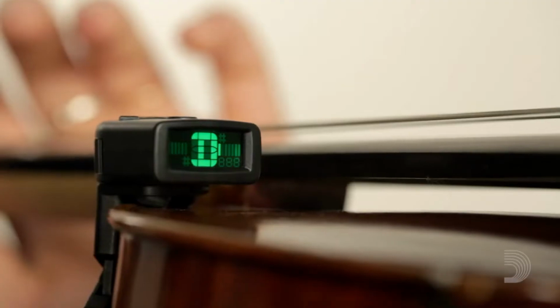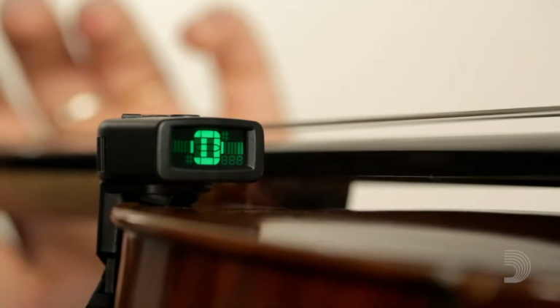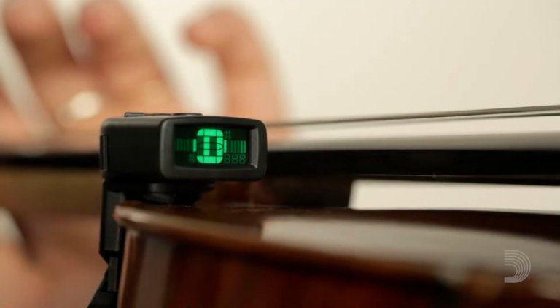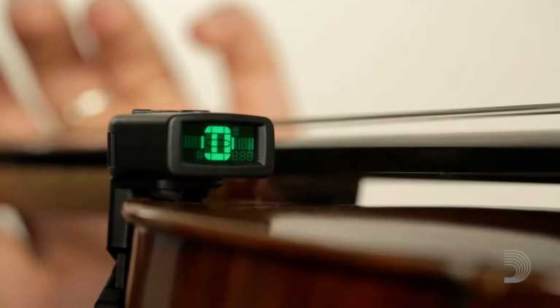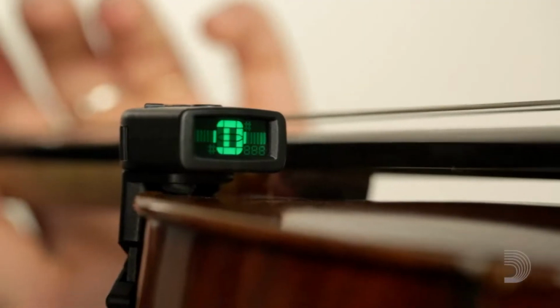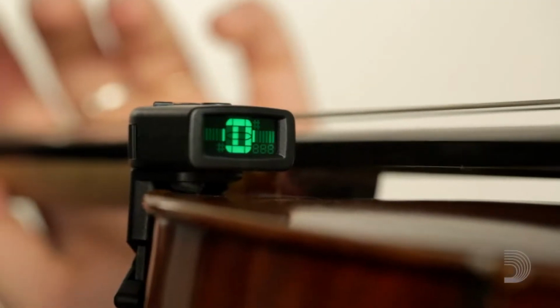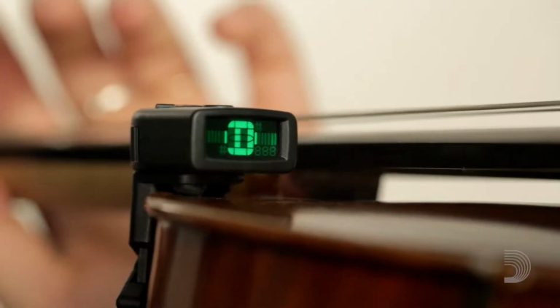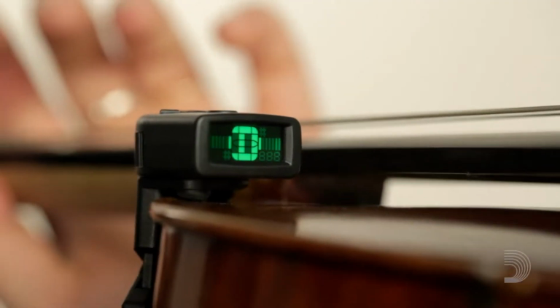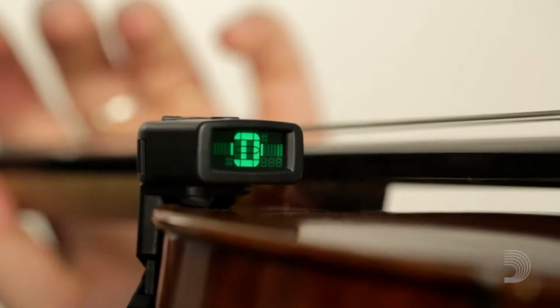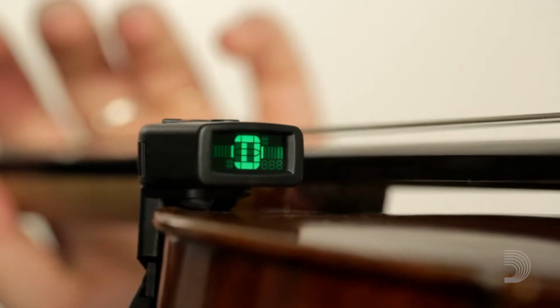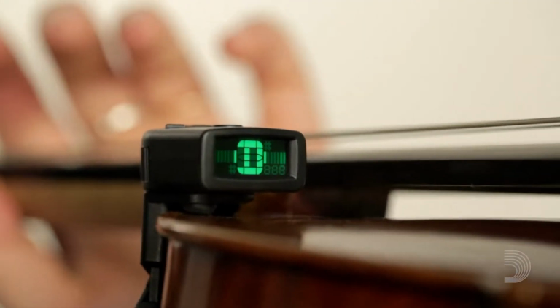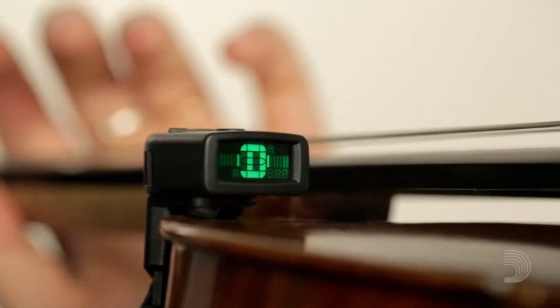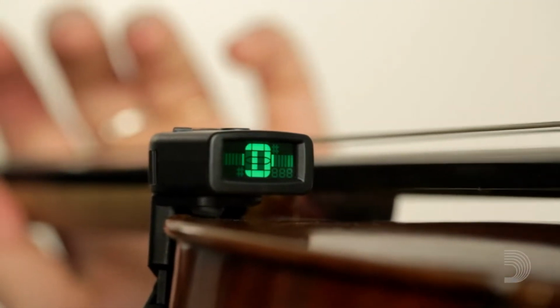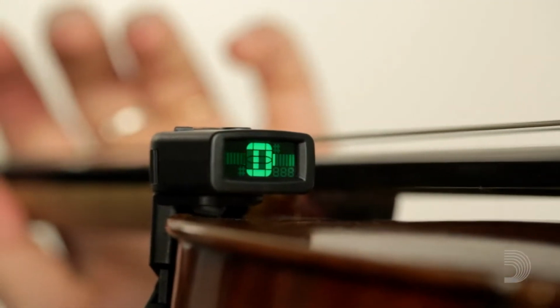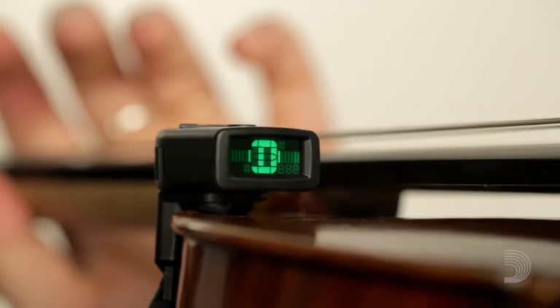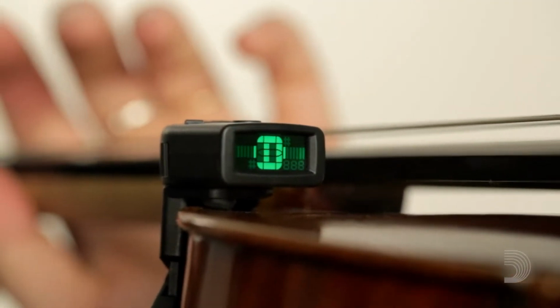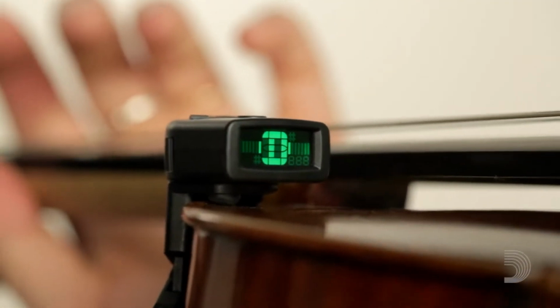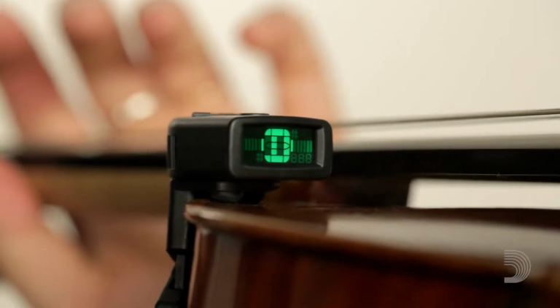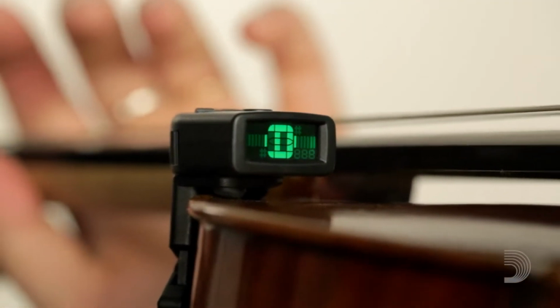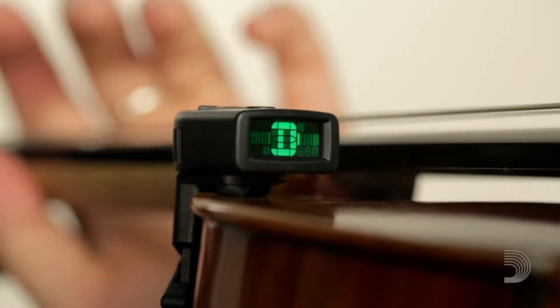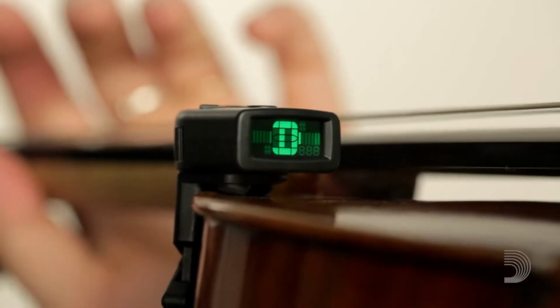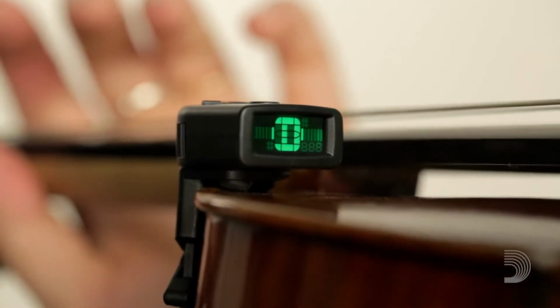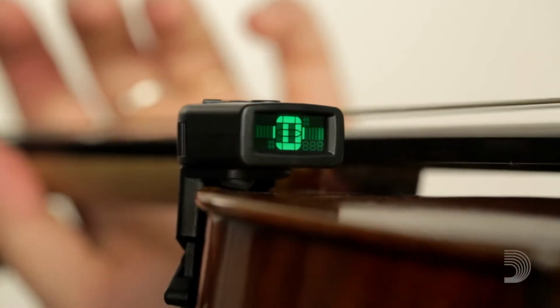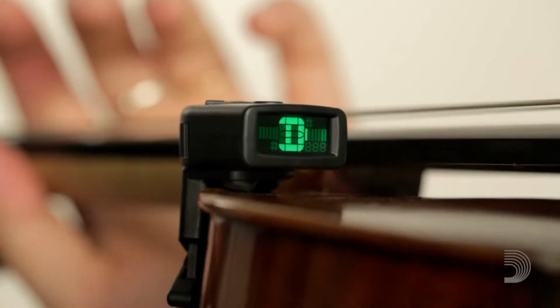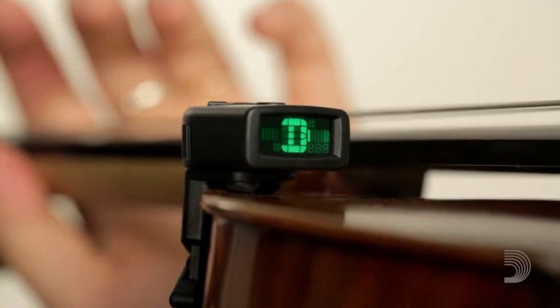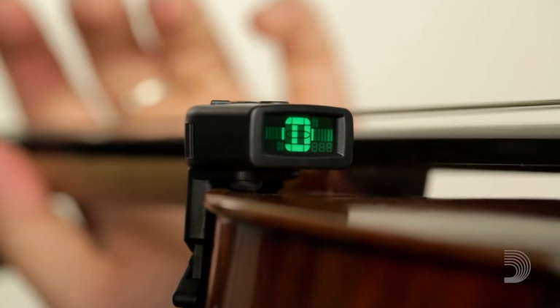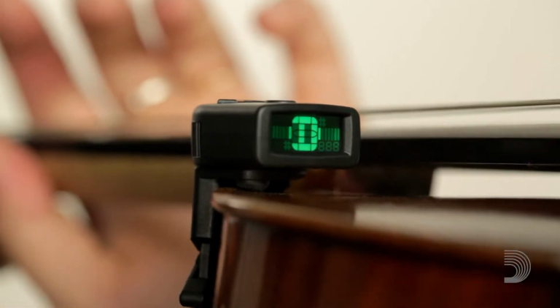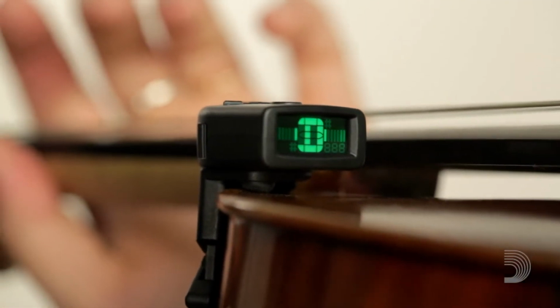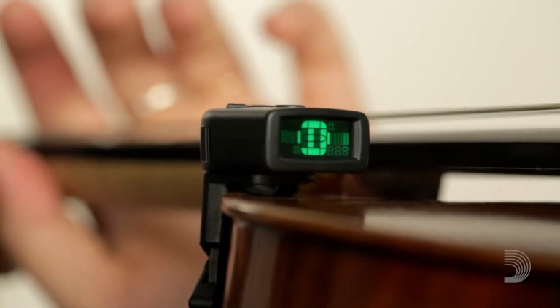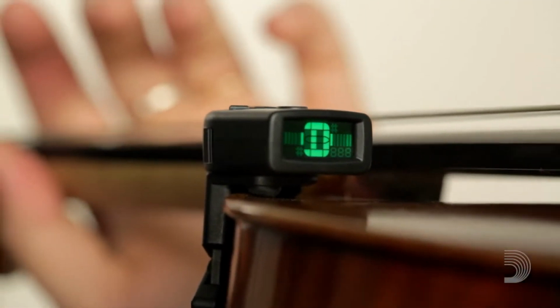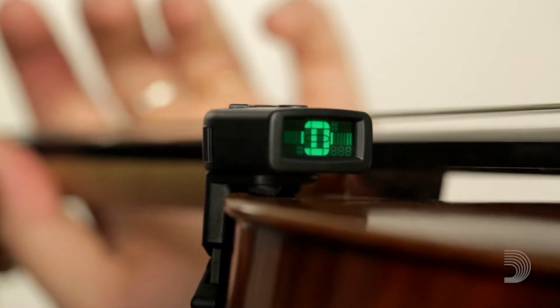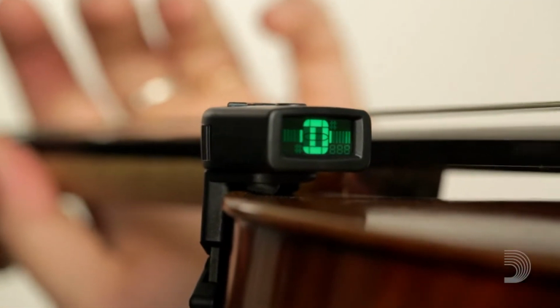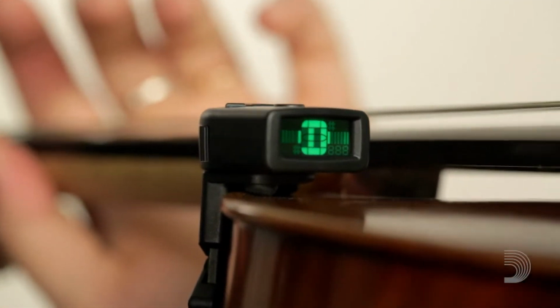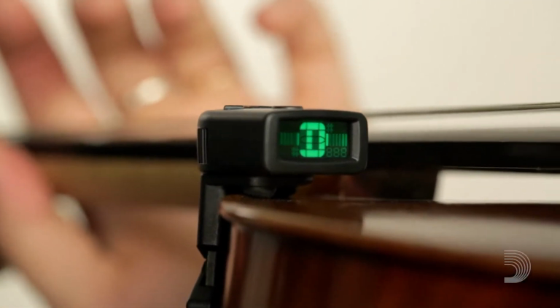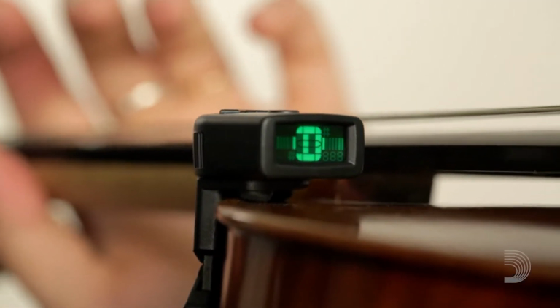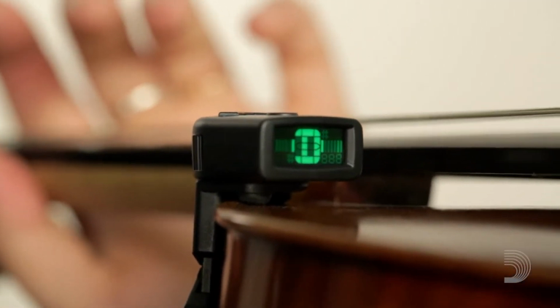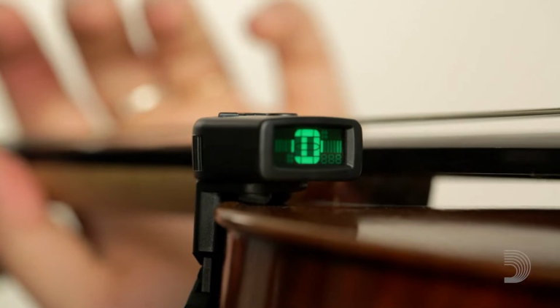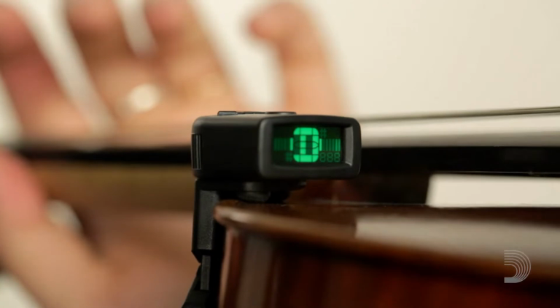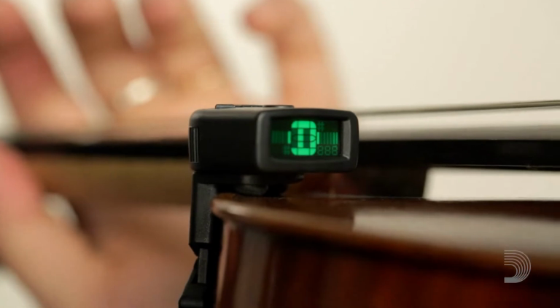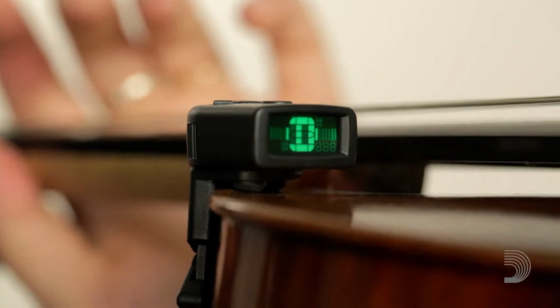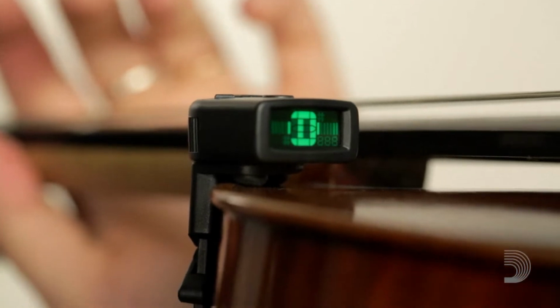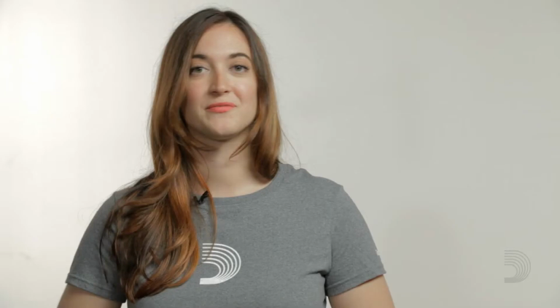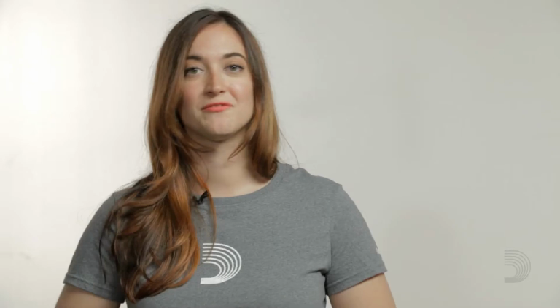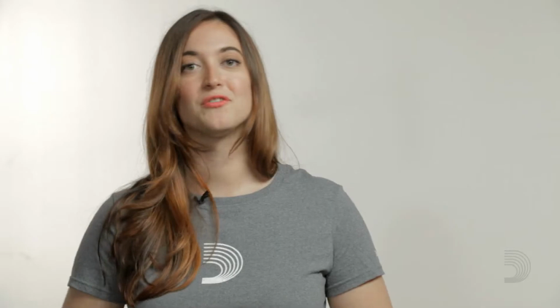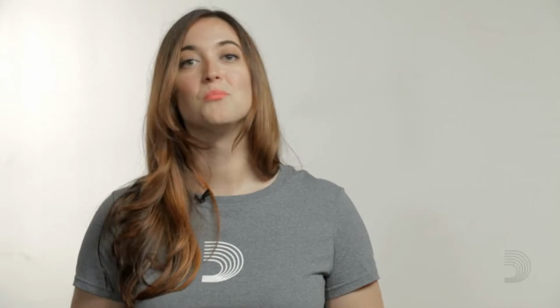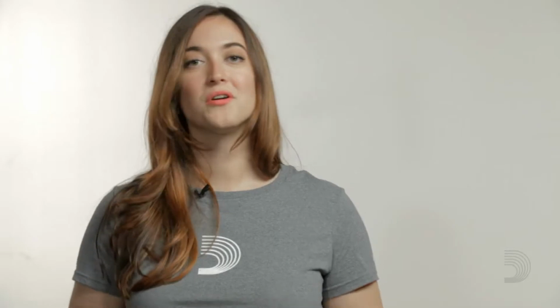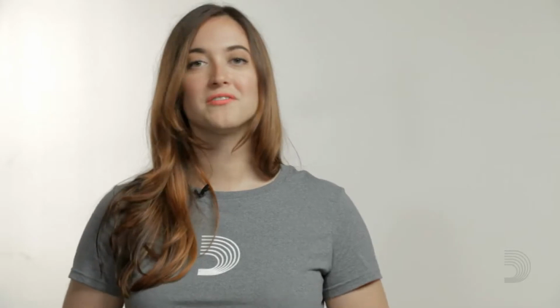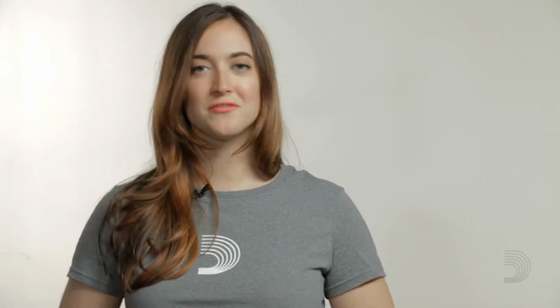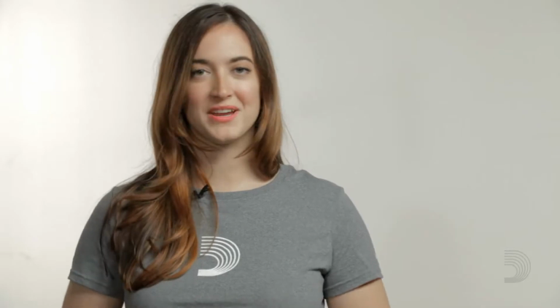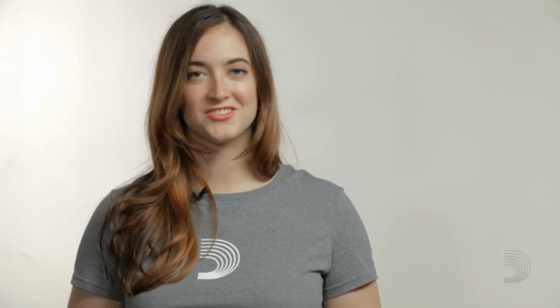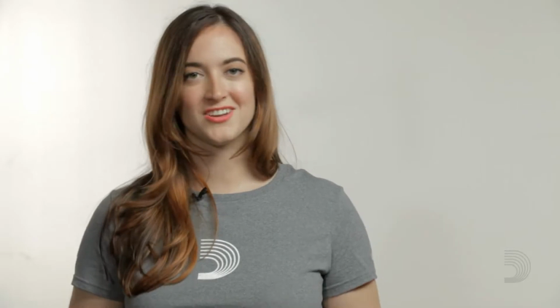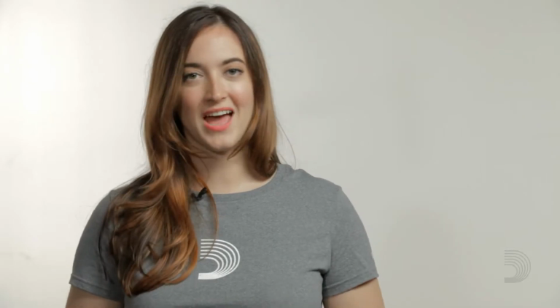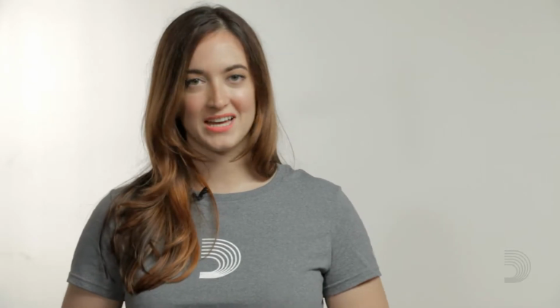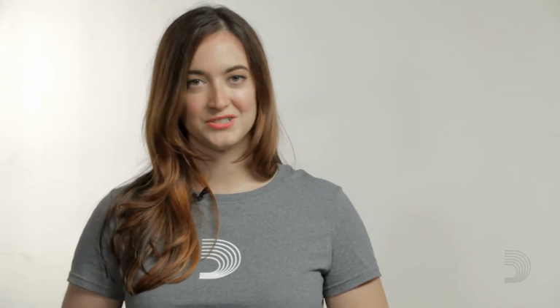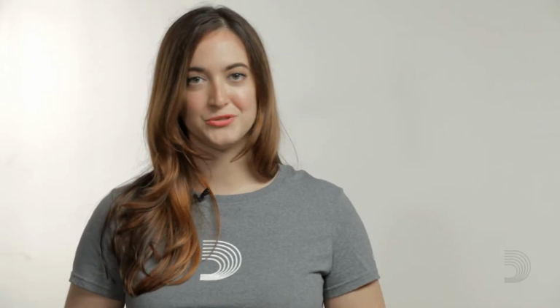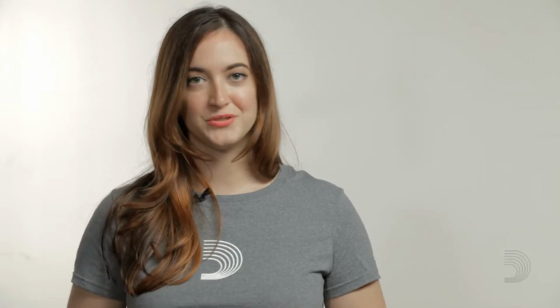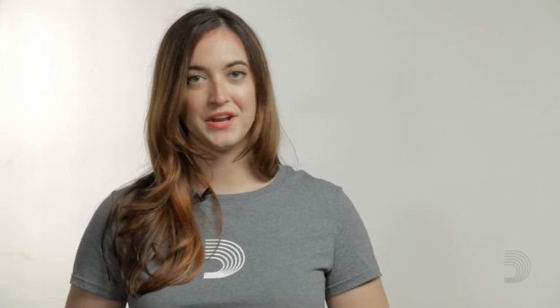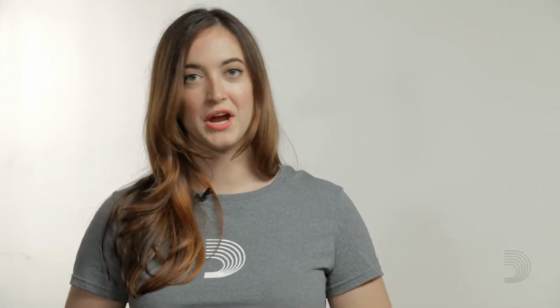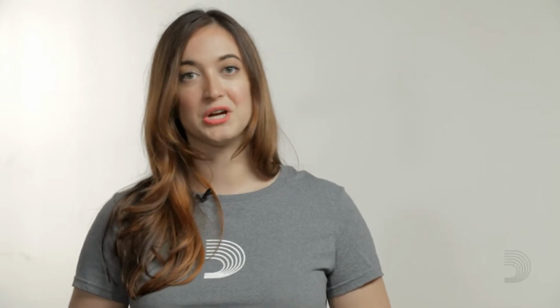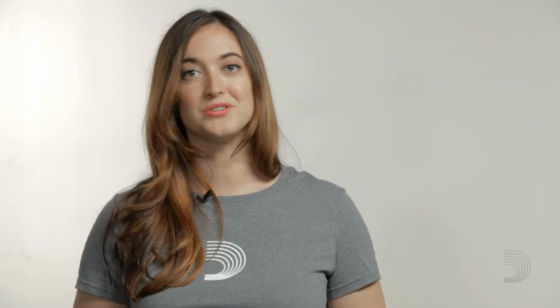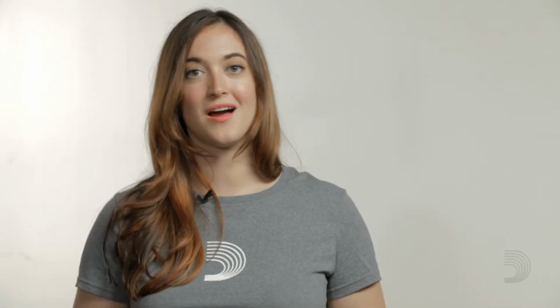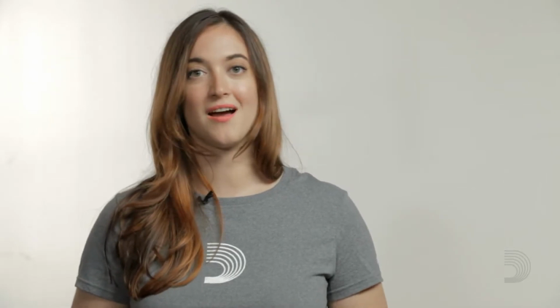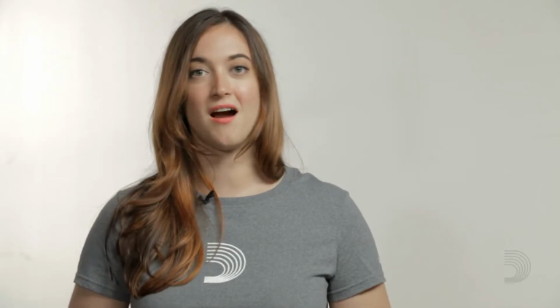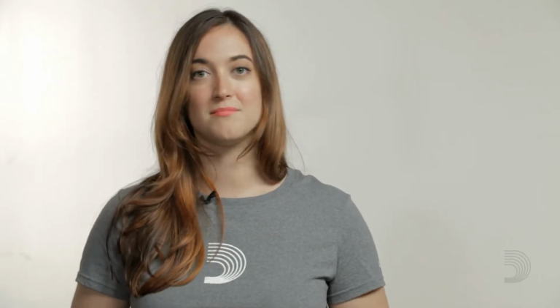The tuner may be left on the violin when stored in its case. For more information, head to Daddario.com.